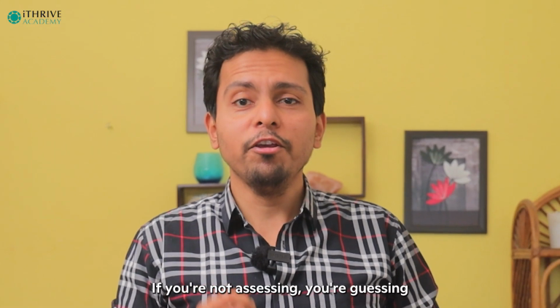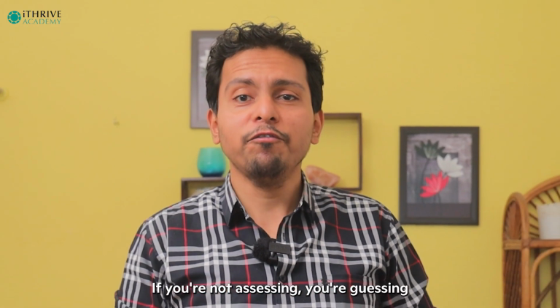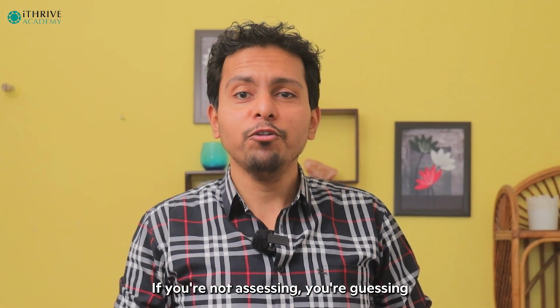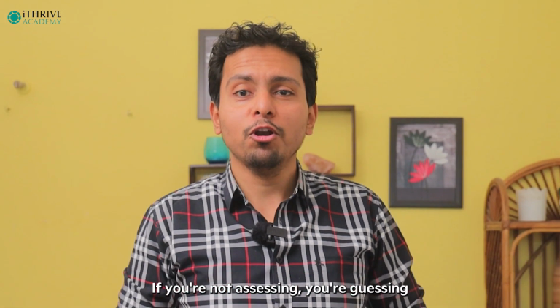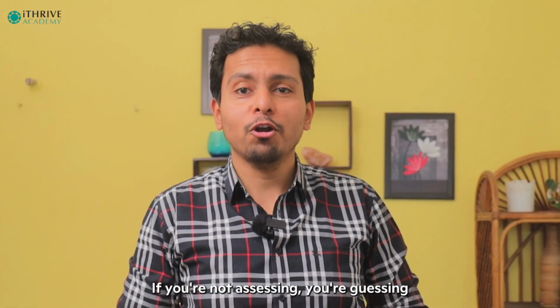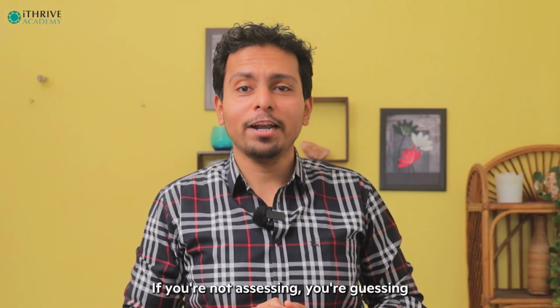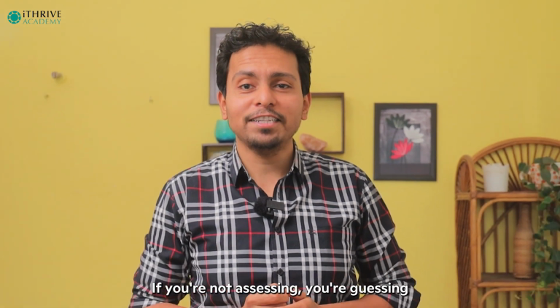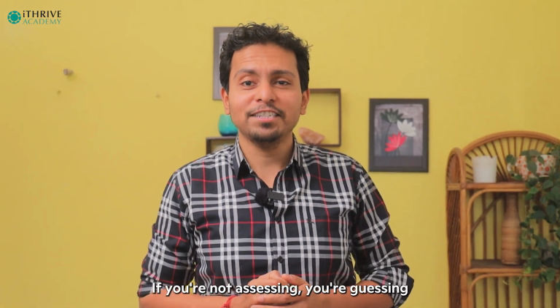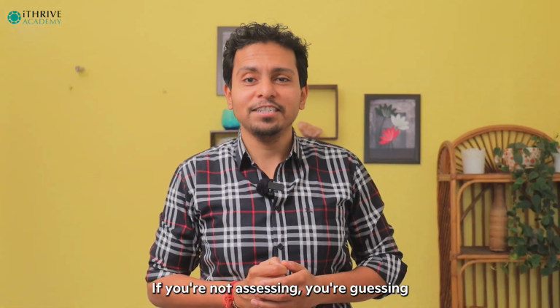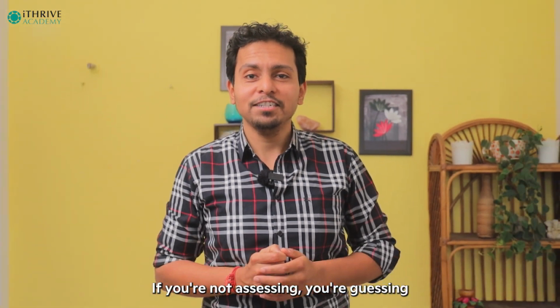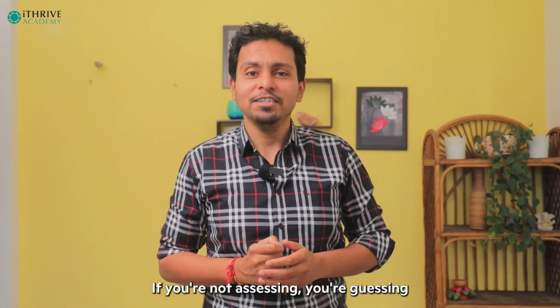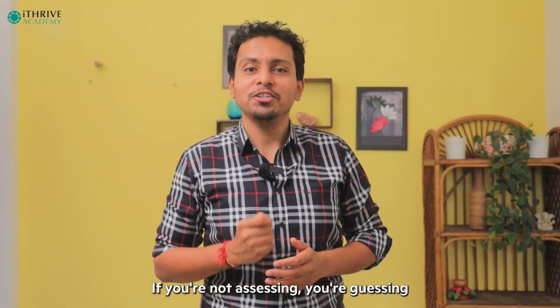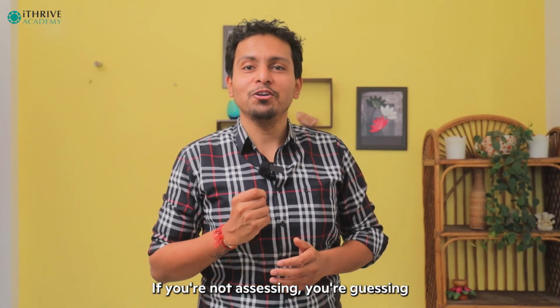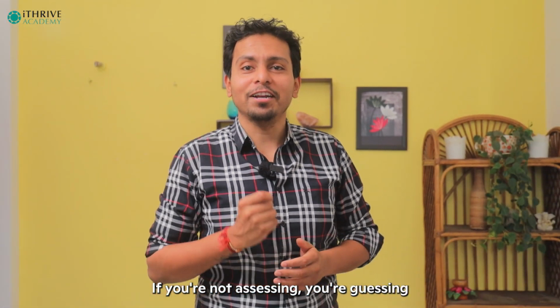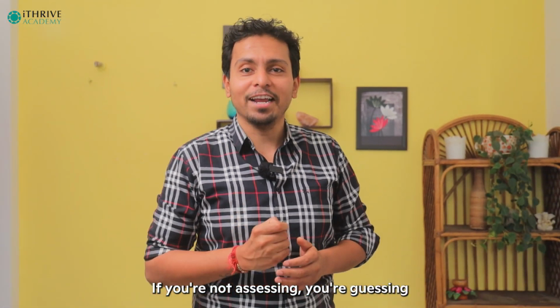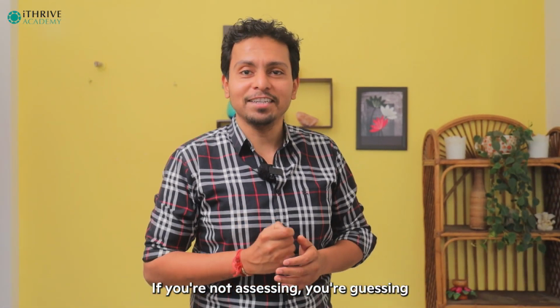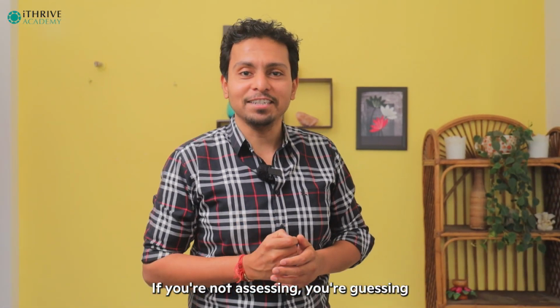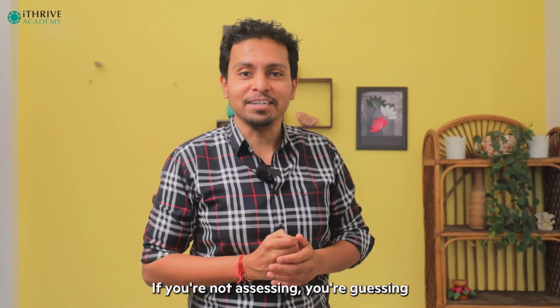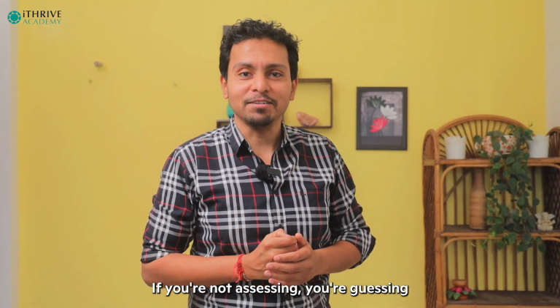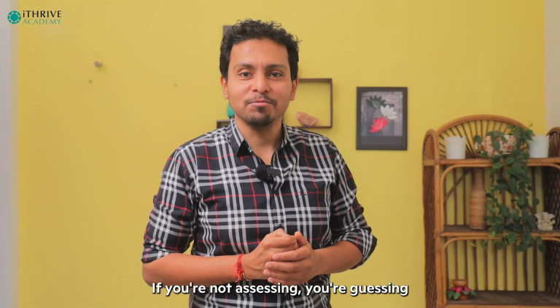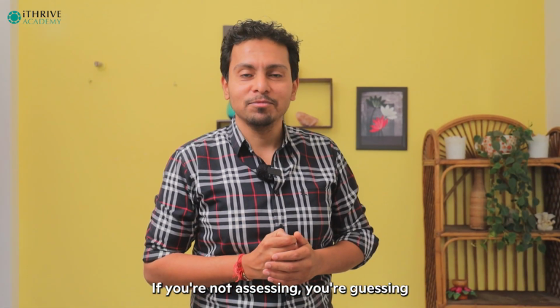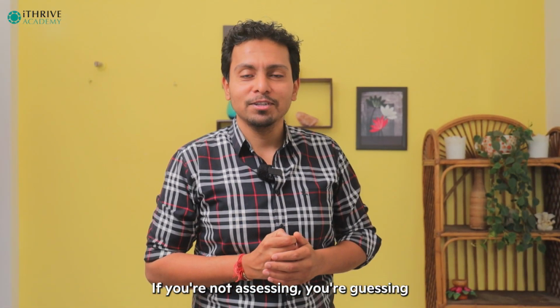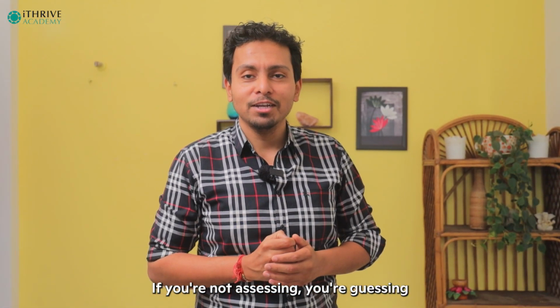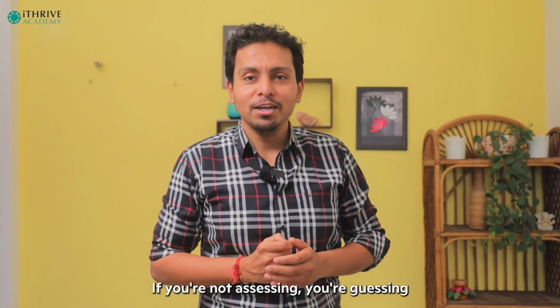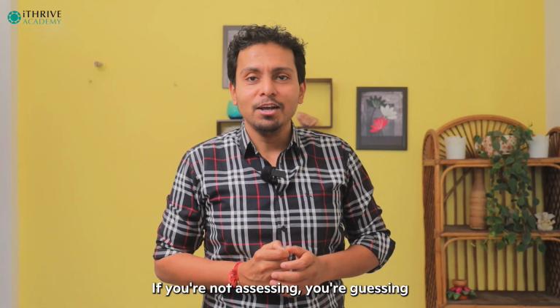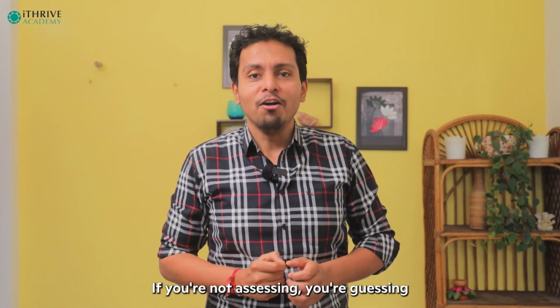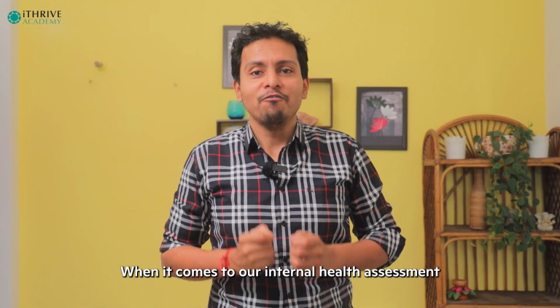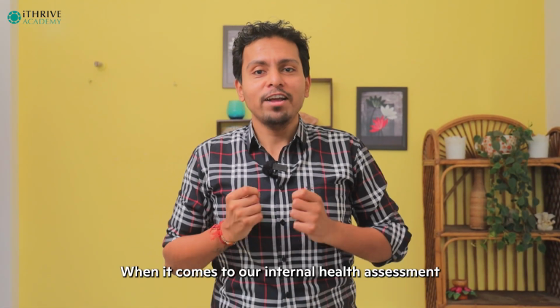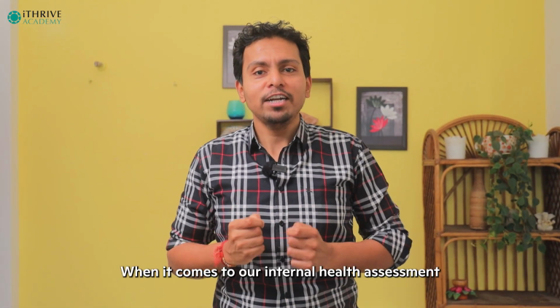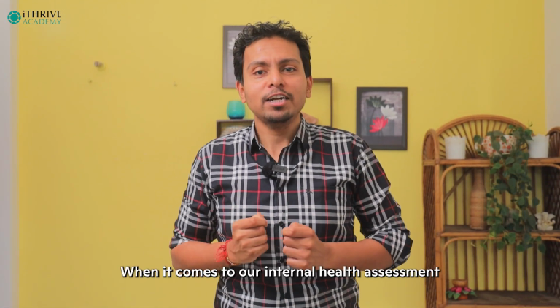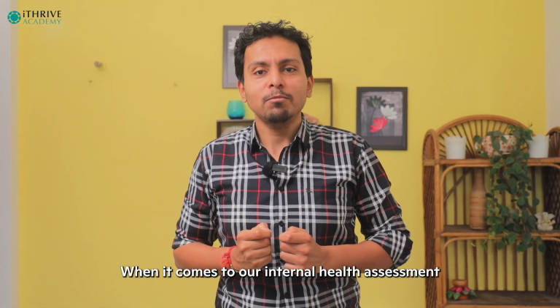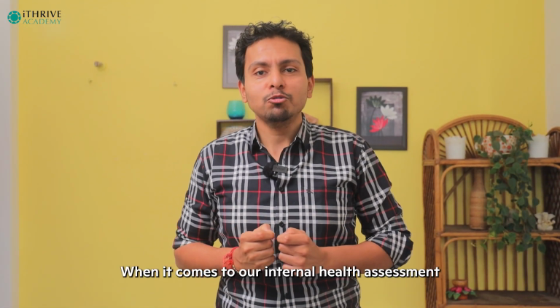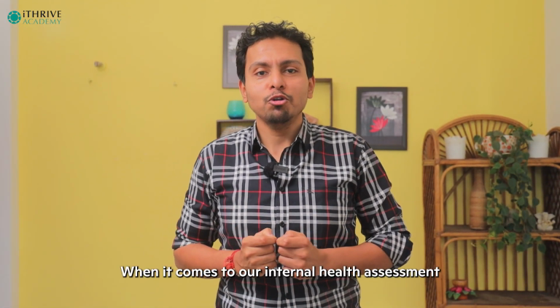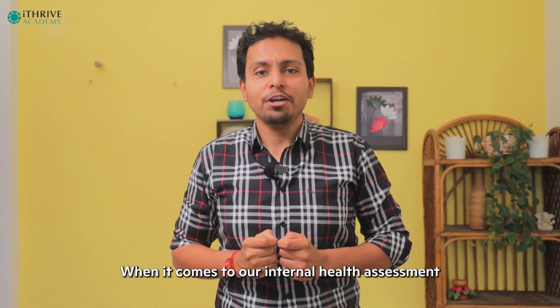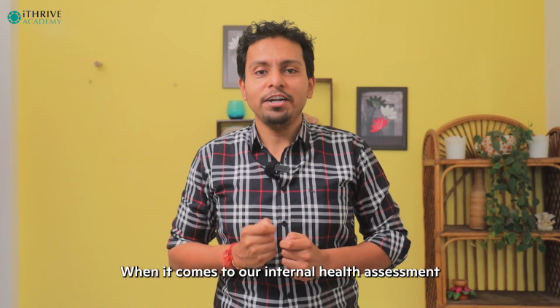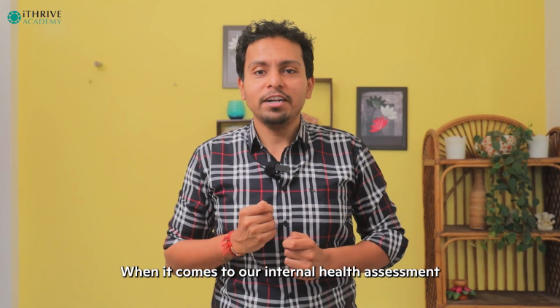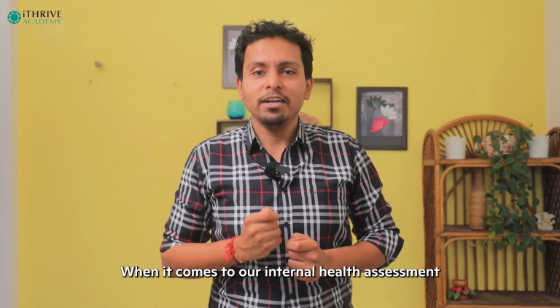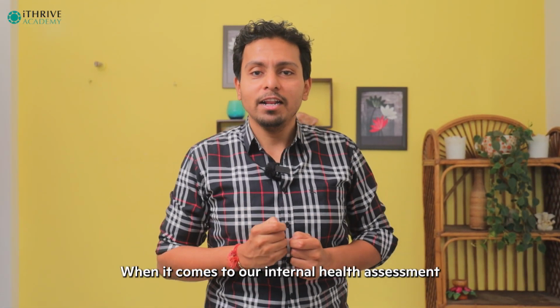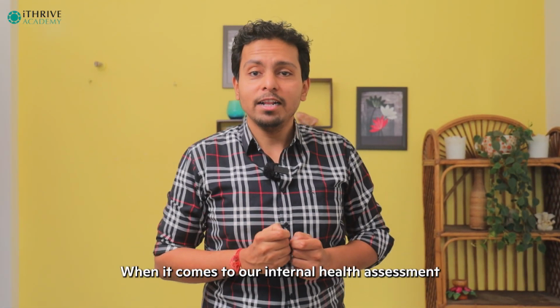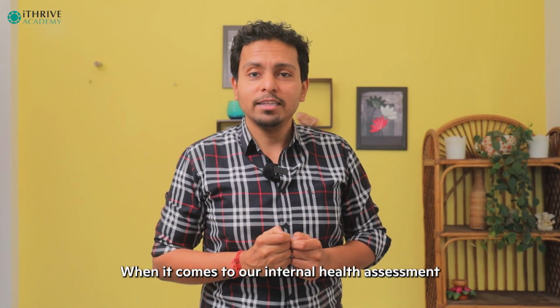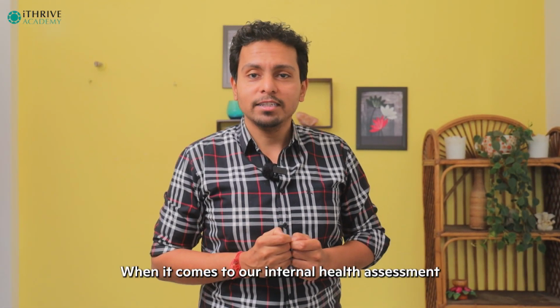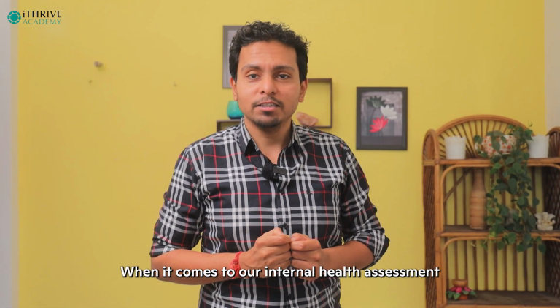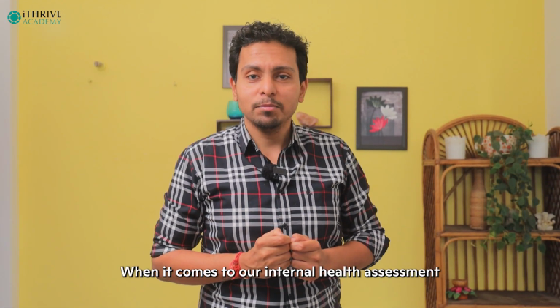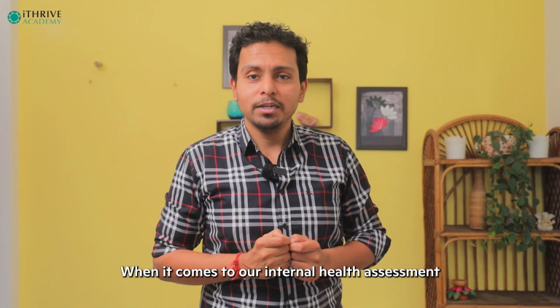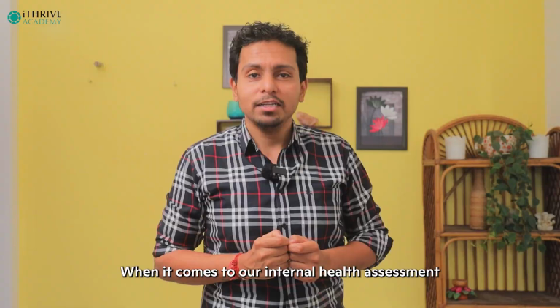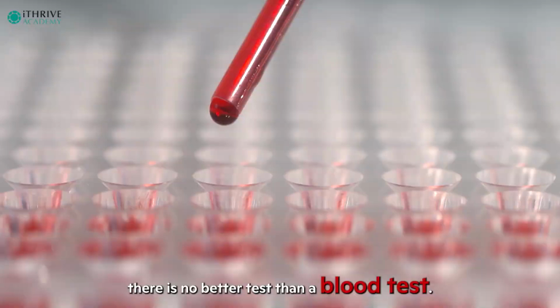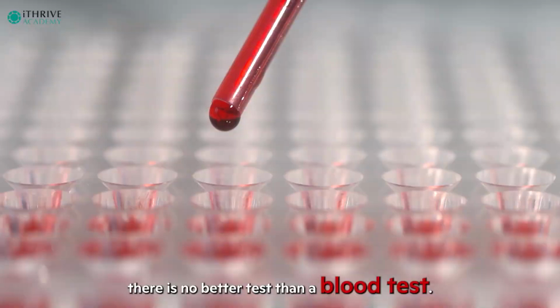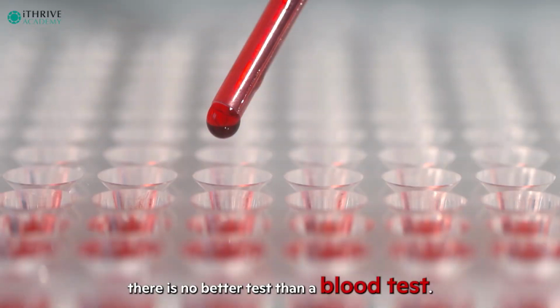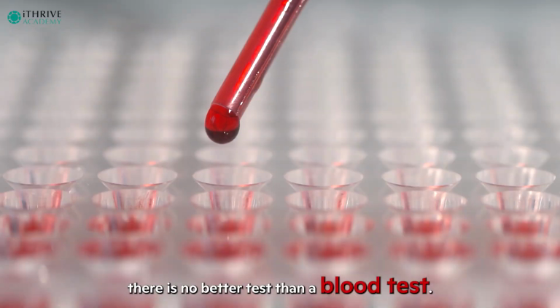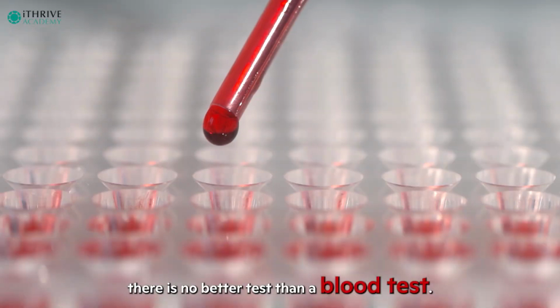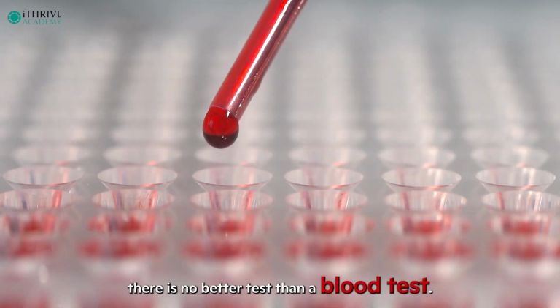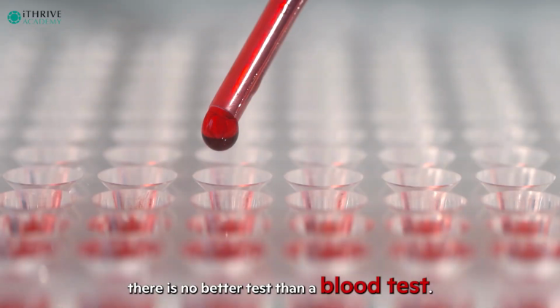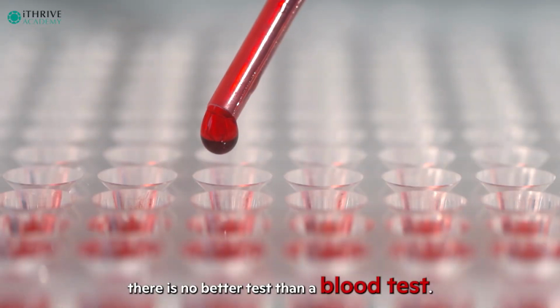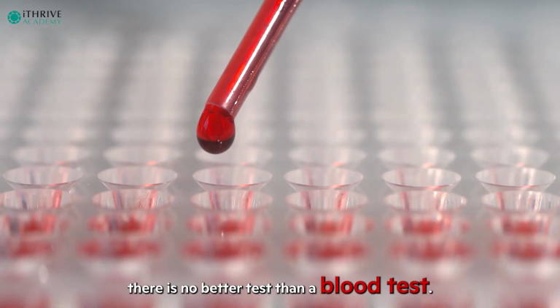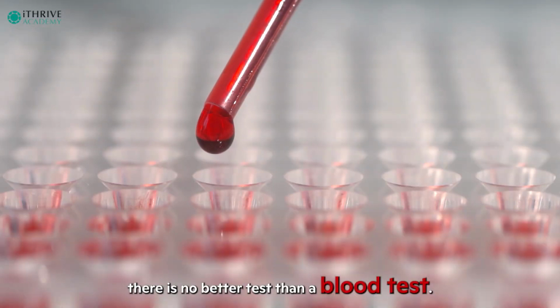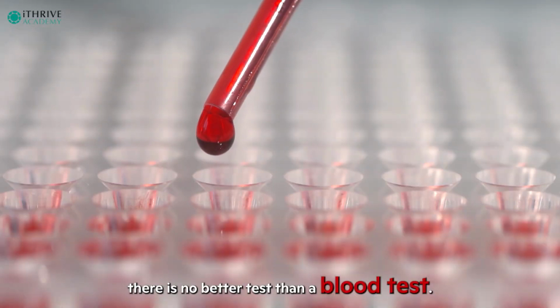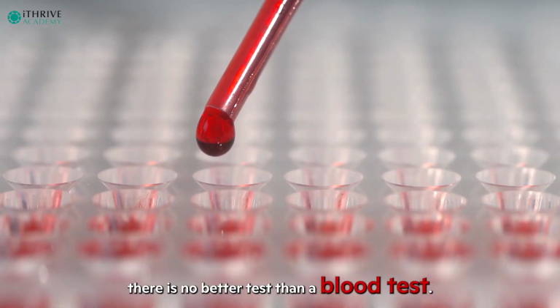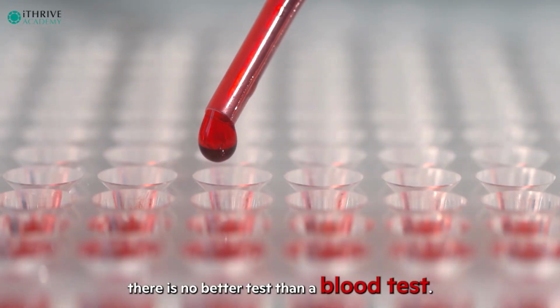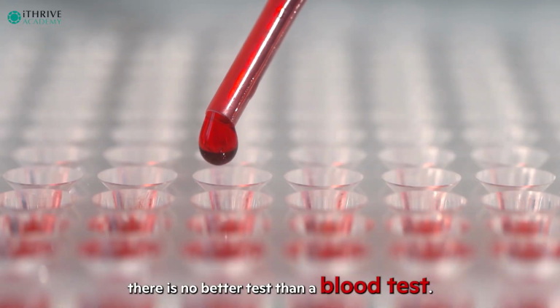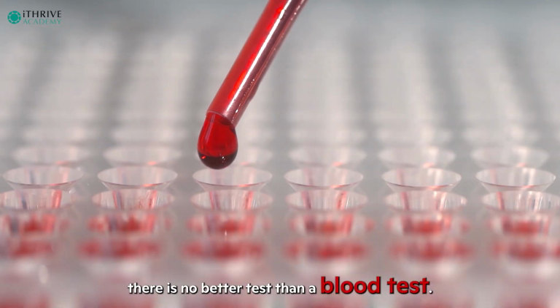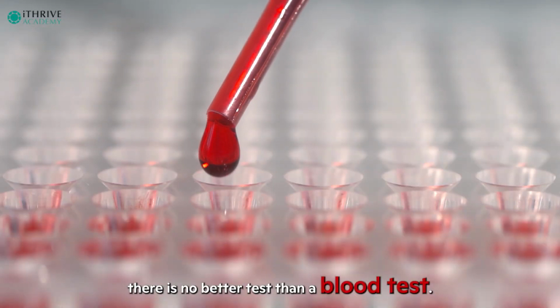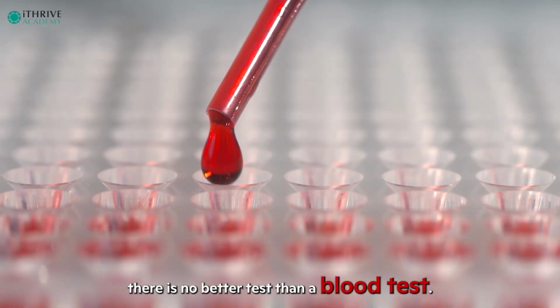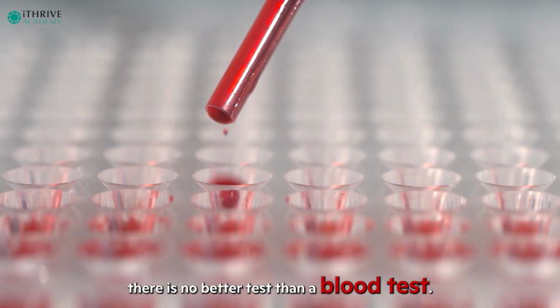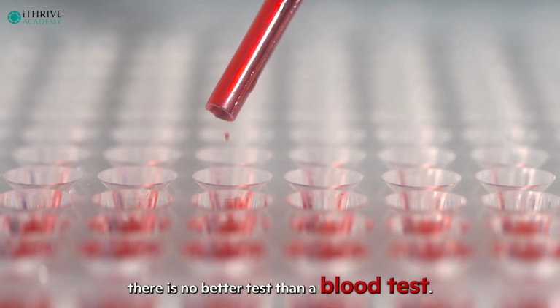If you are not assessing, you are guessing. When it comes to your internal health assessment, there is no better test than a blood test.